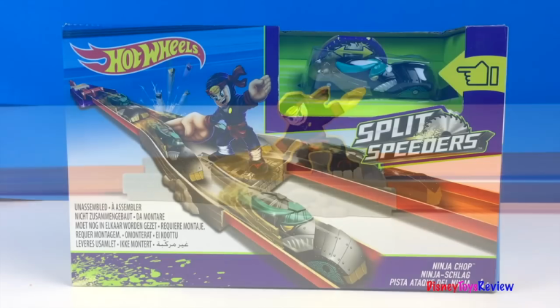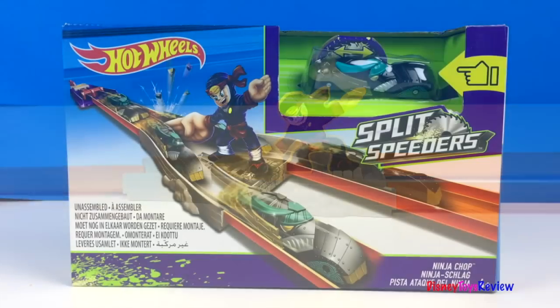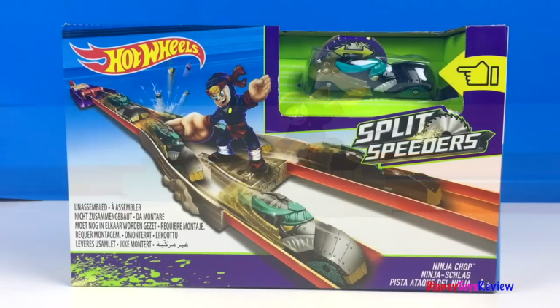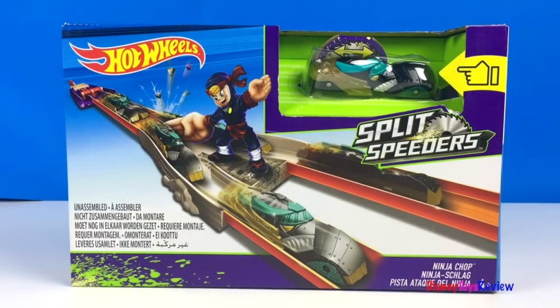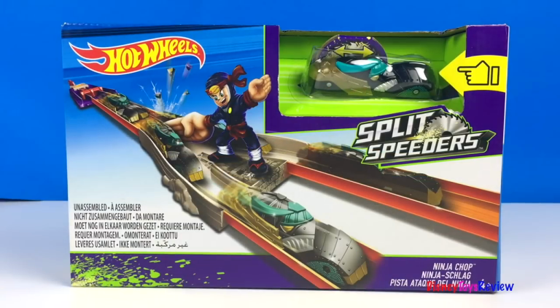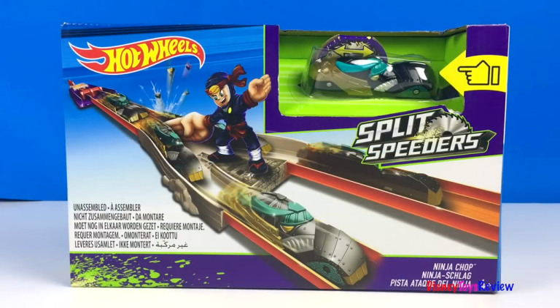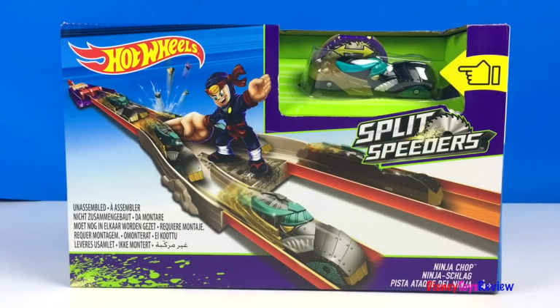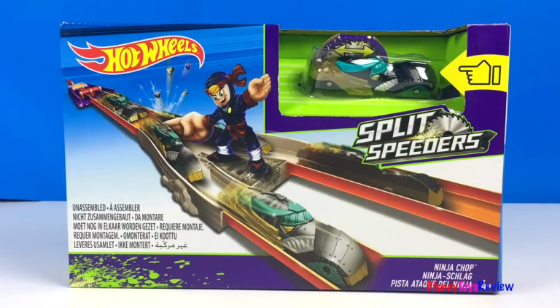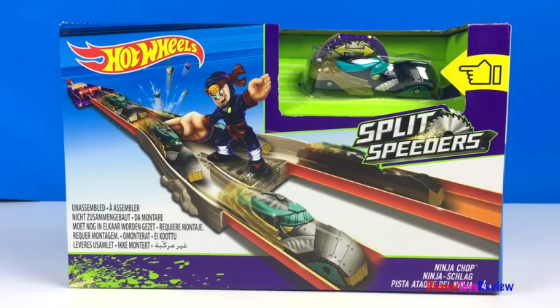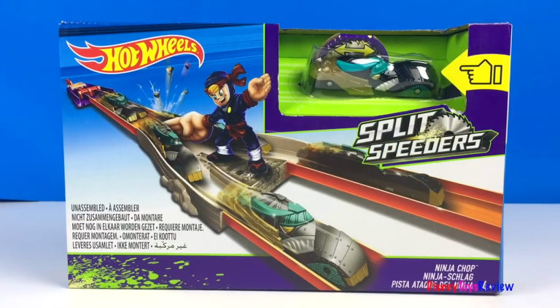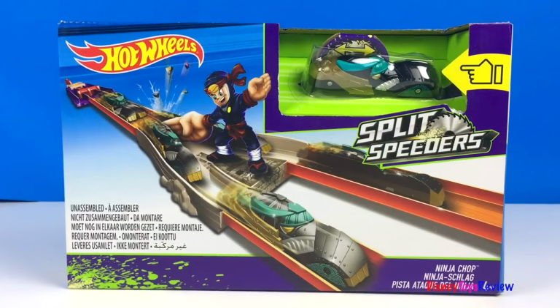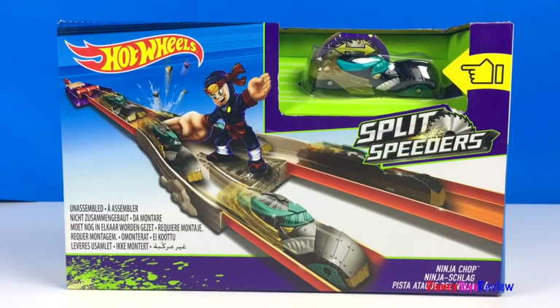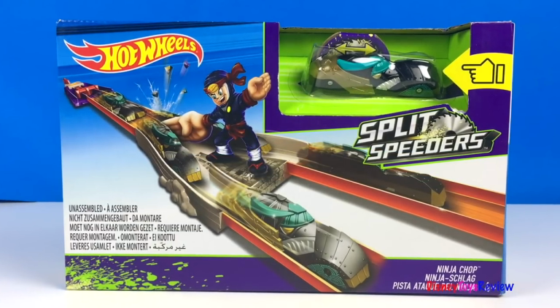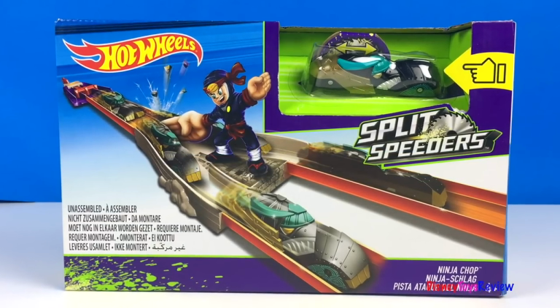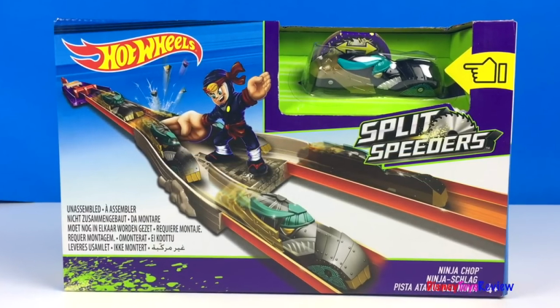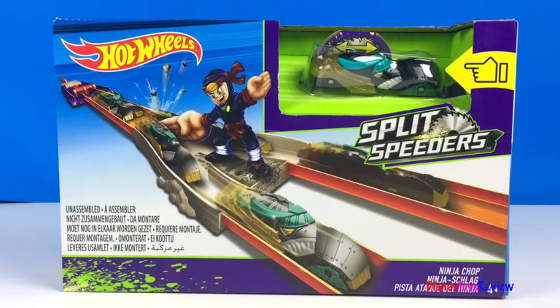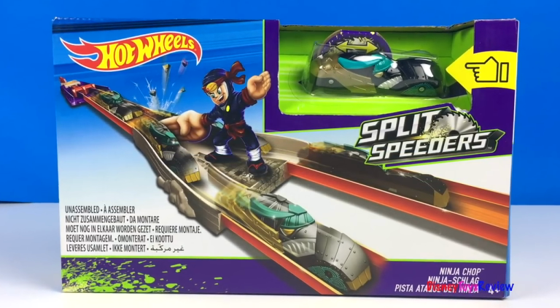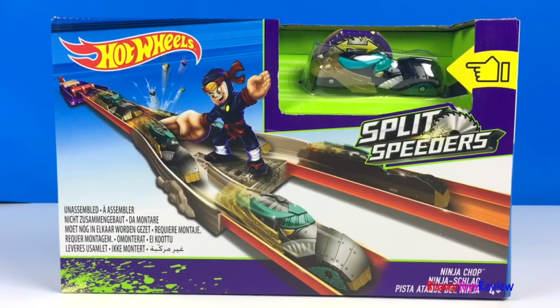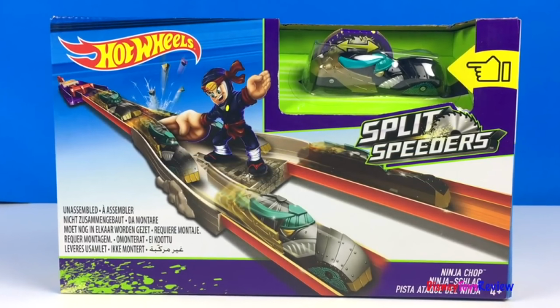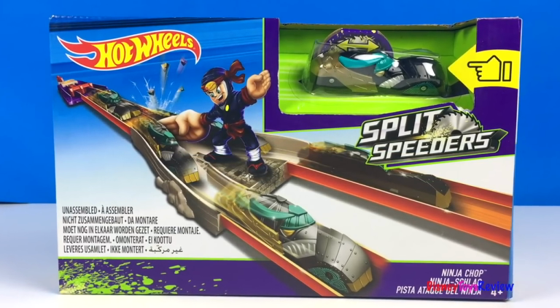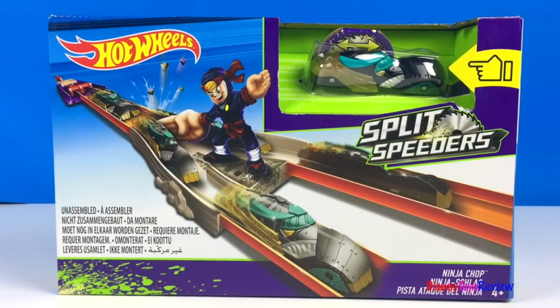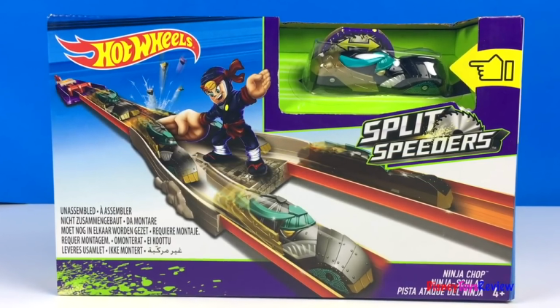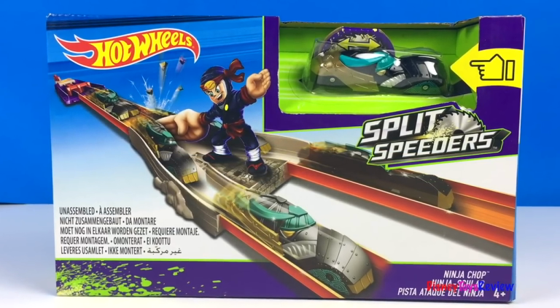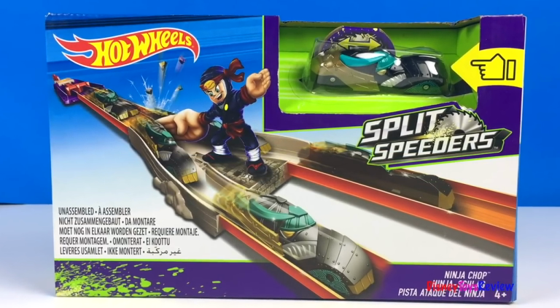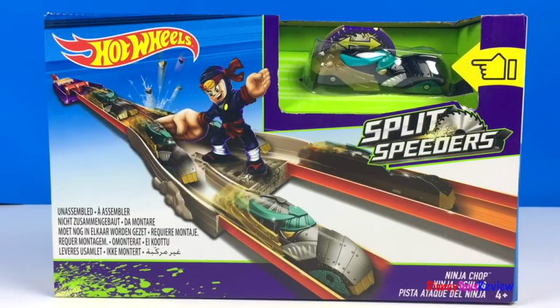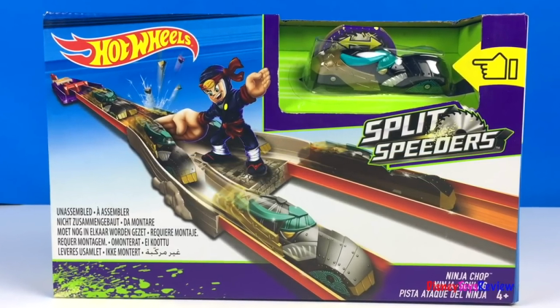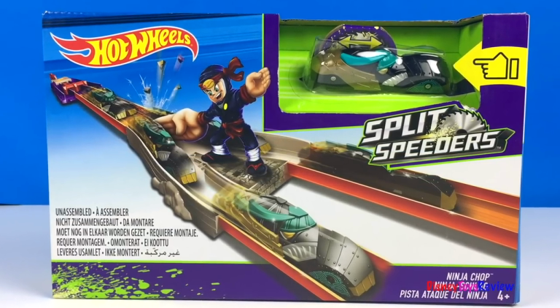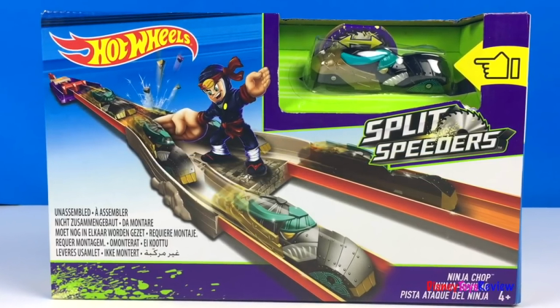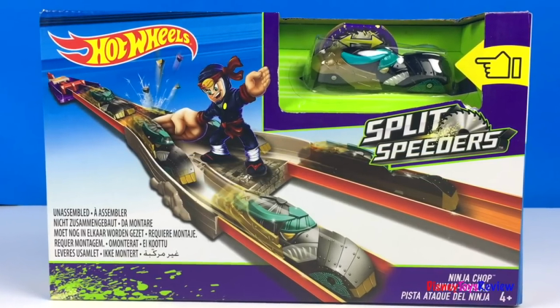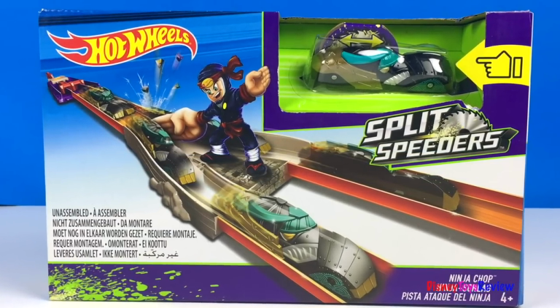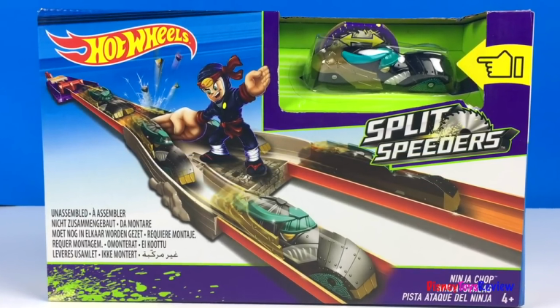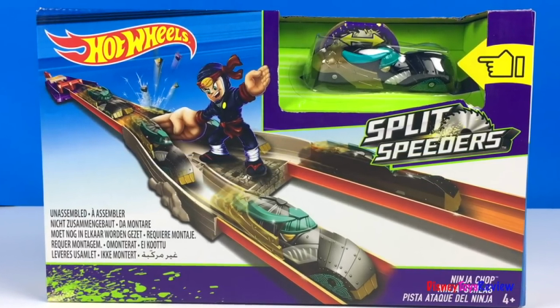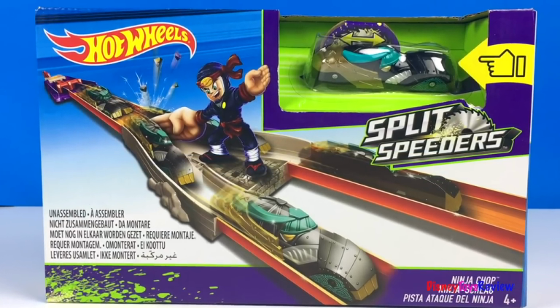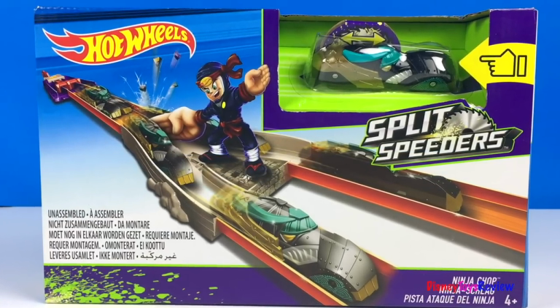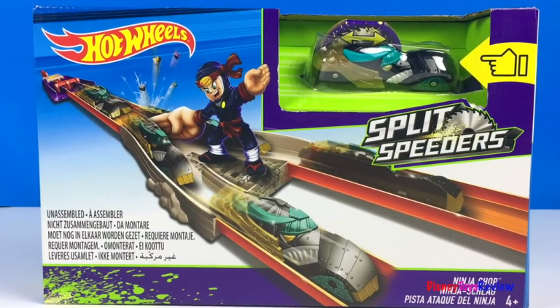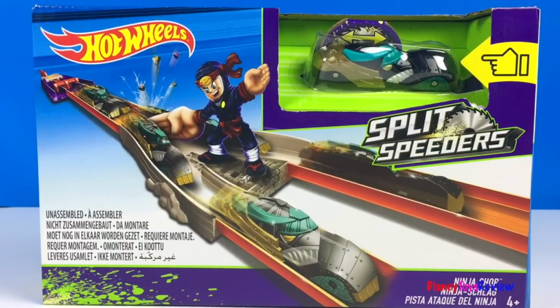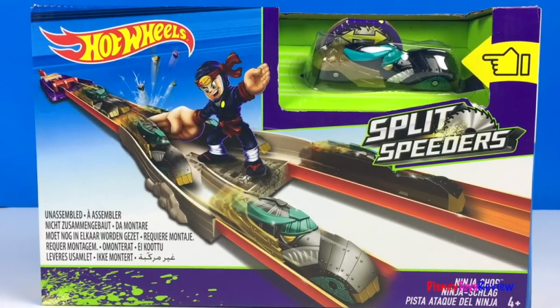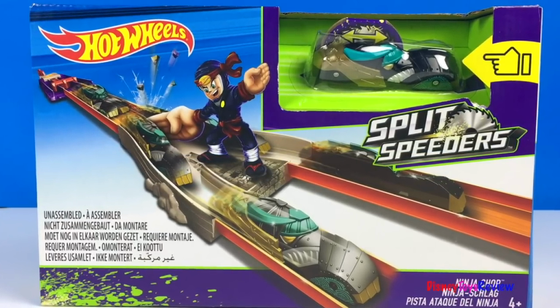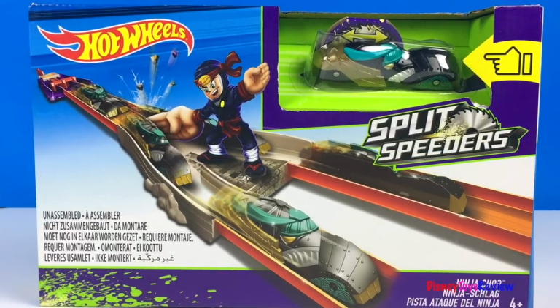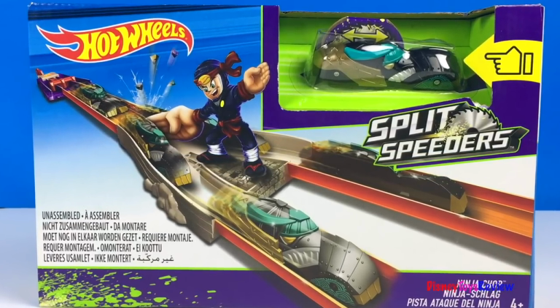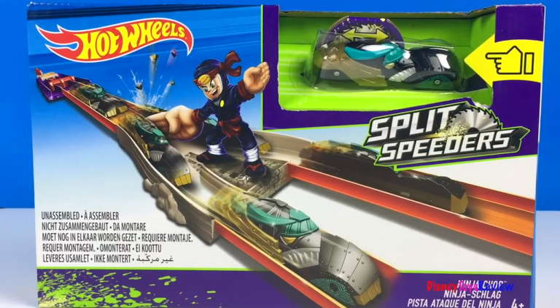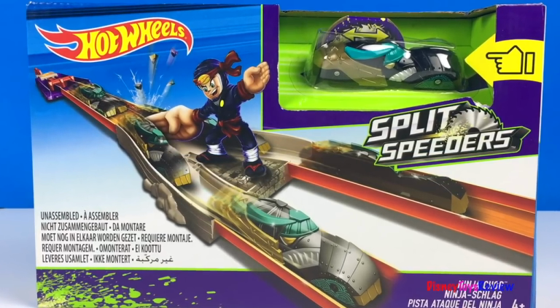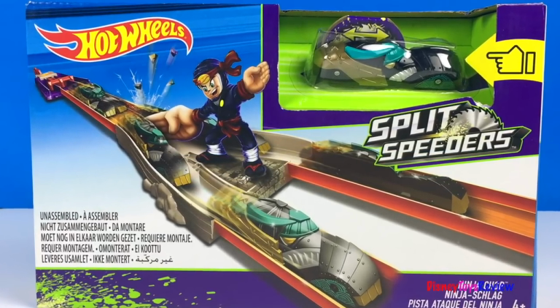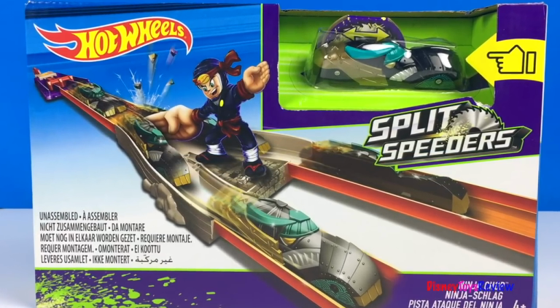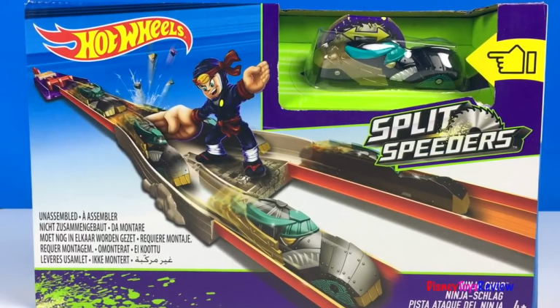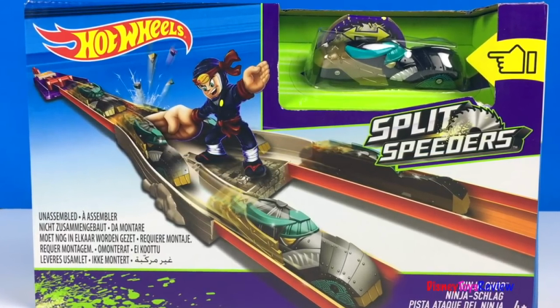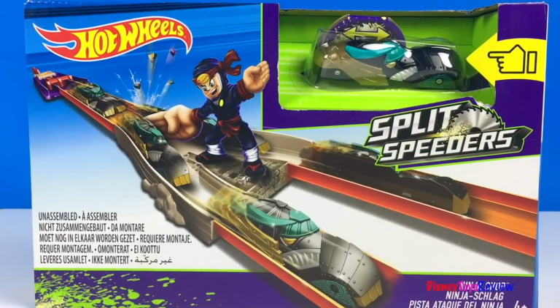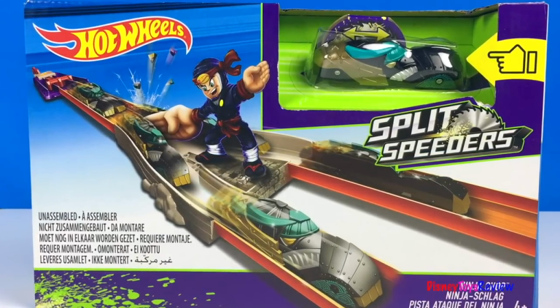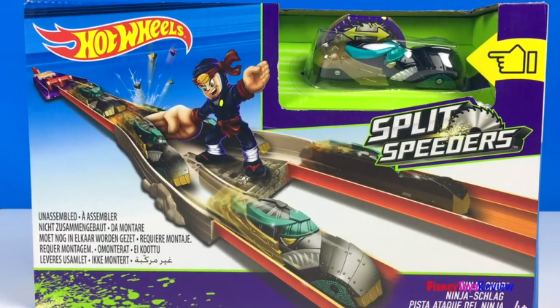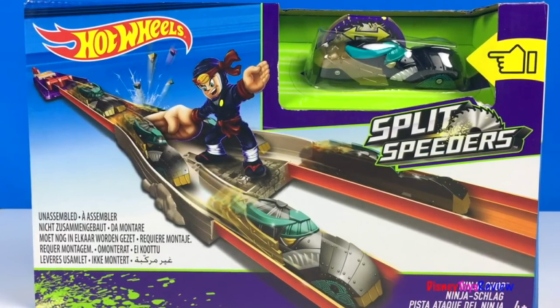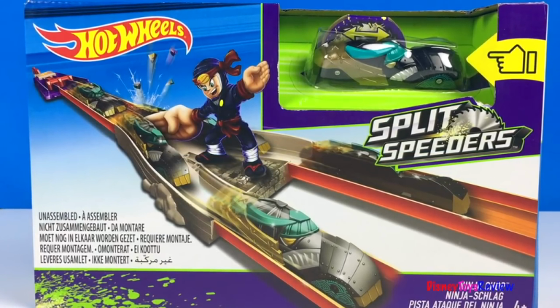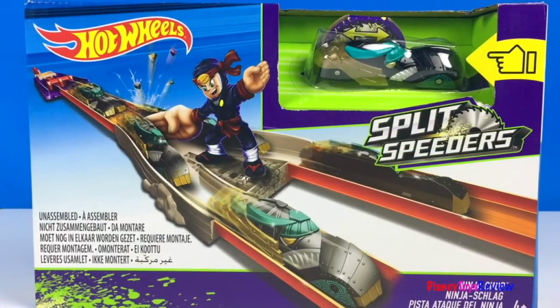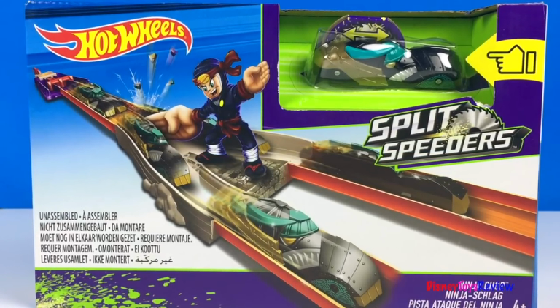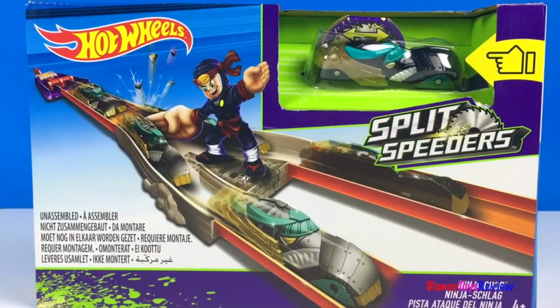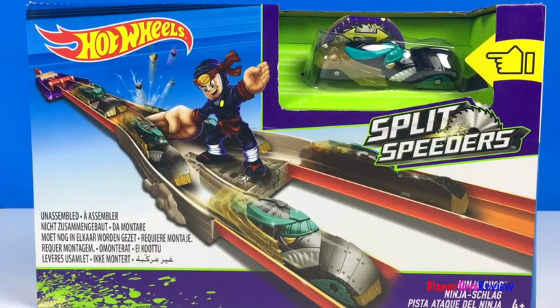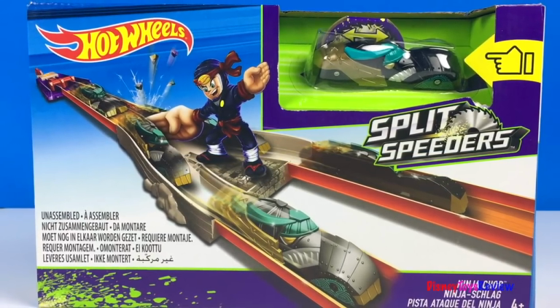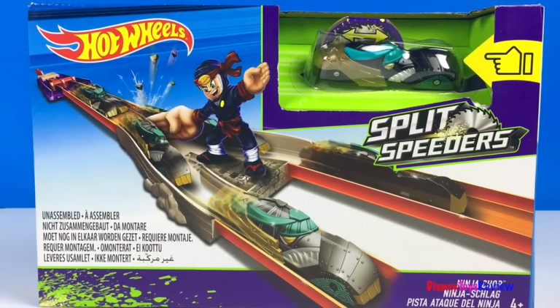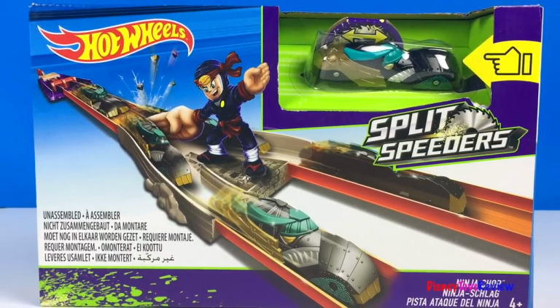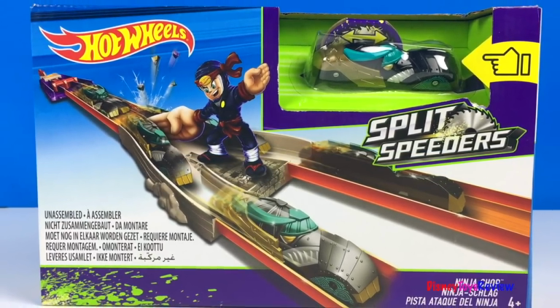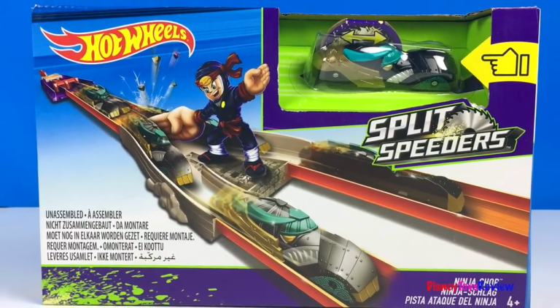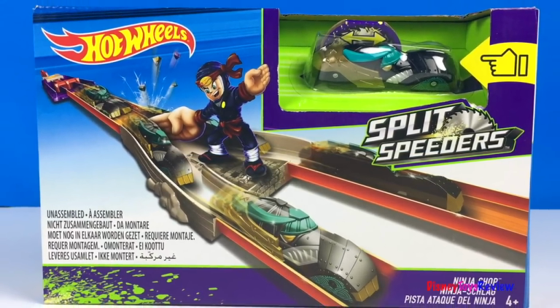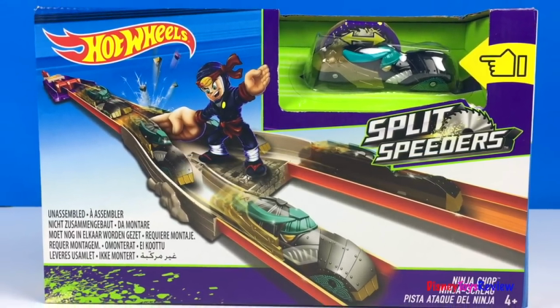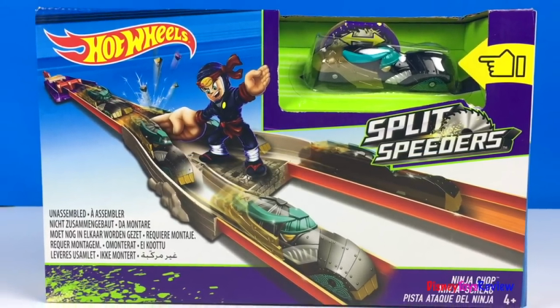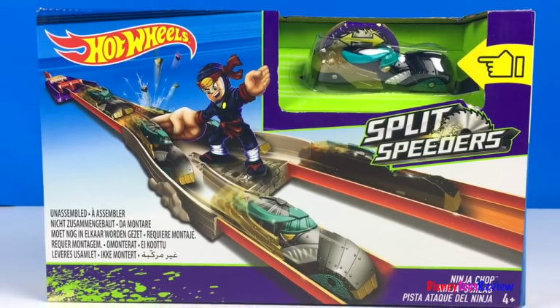Hi guys, Disney Toys Review here. Today we're unboxing this Hot Wheels Split Speeders Ninja Chop. Wow!